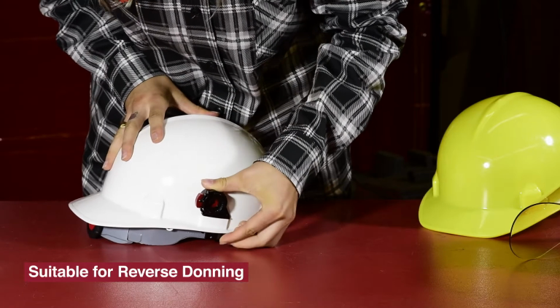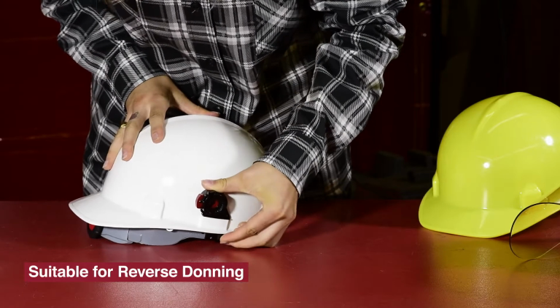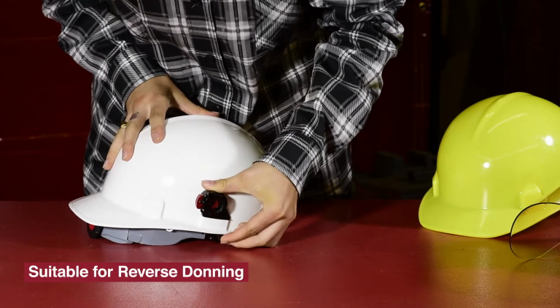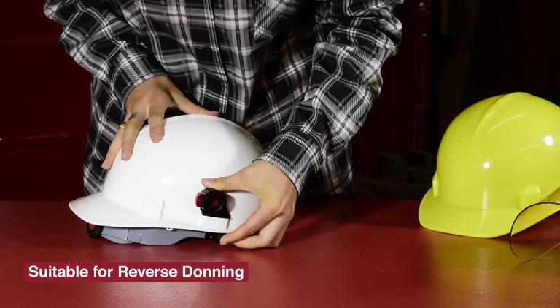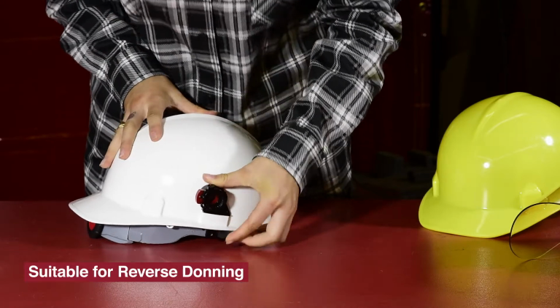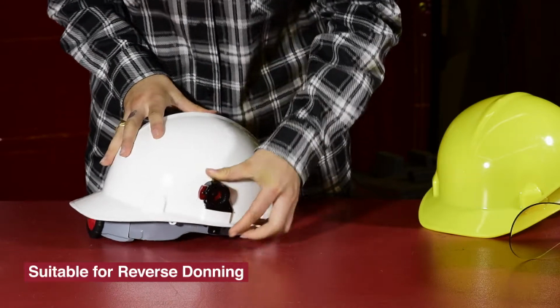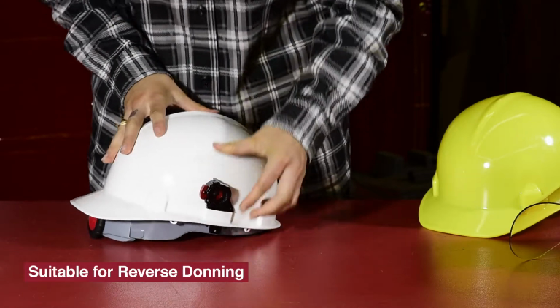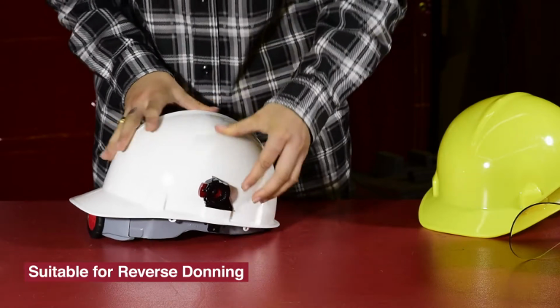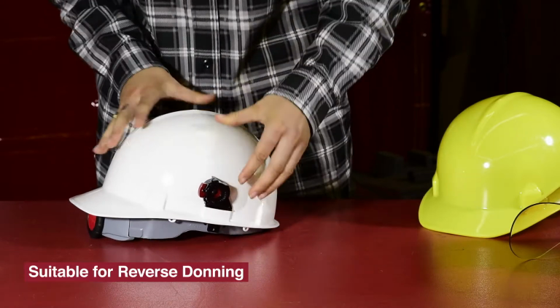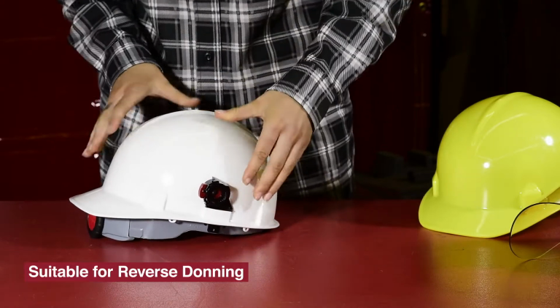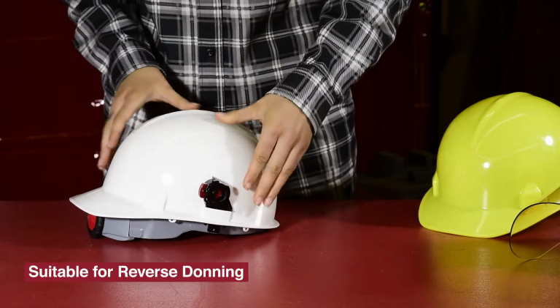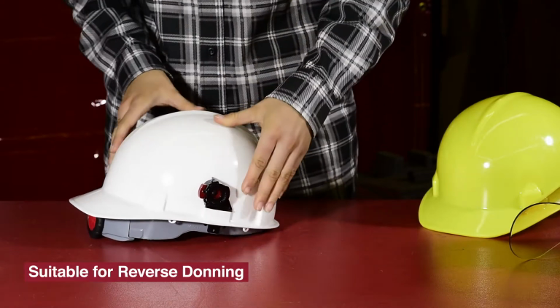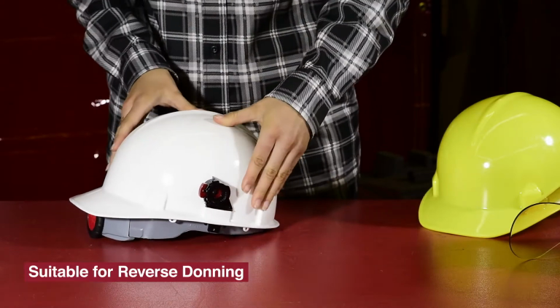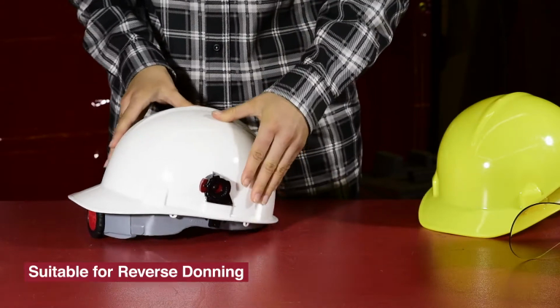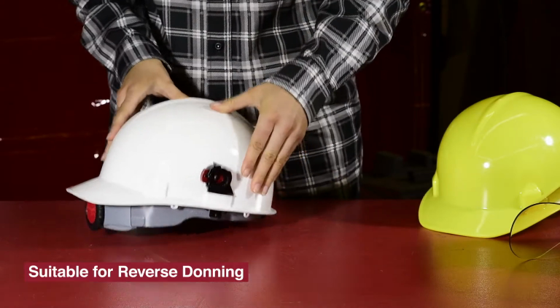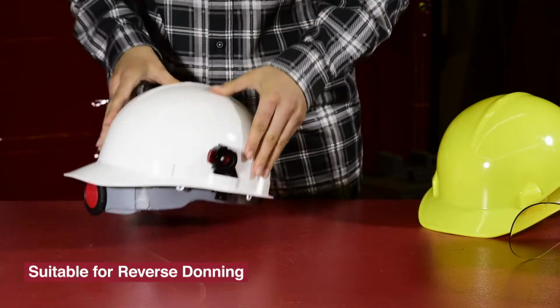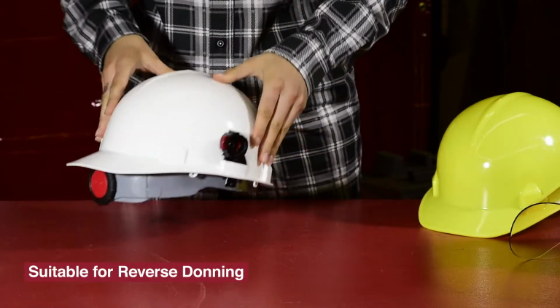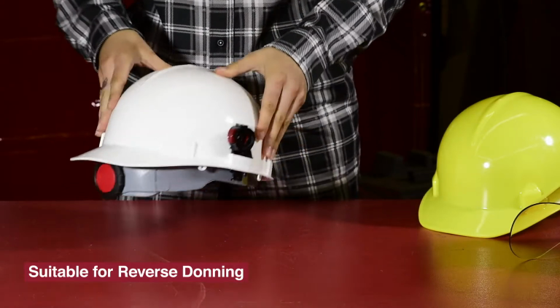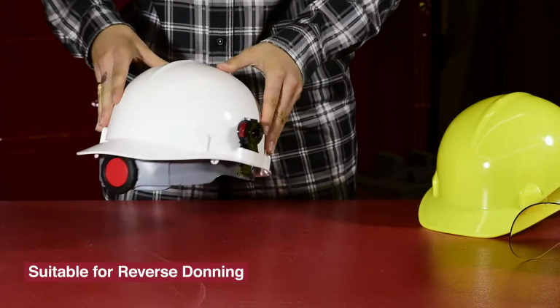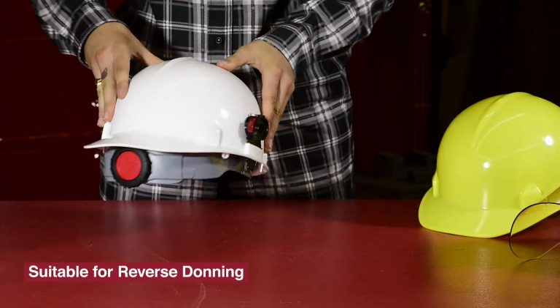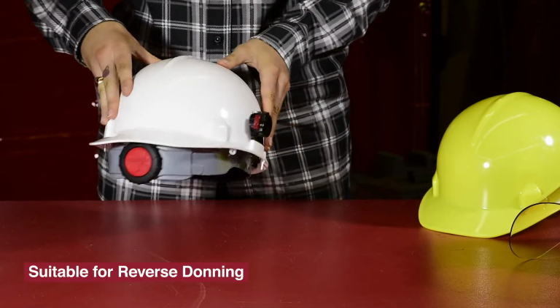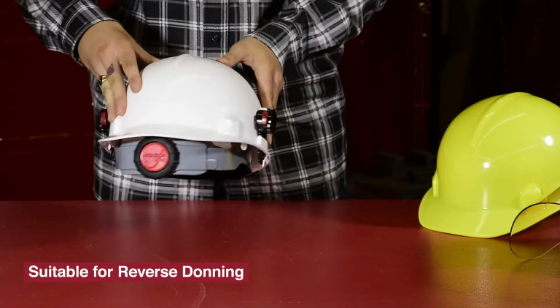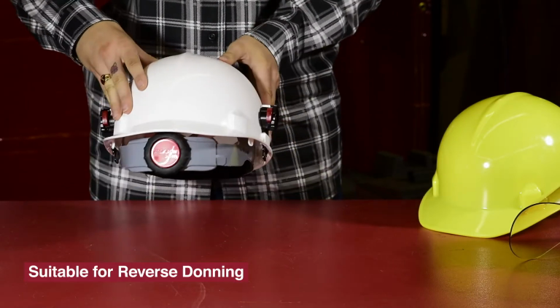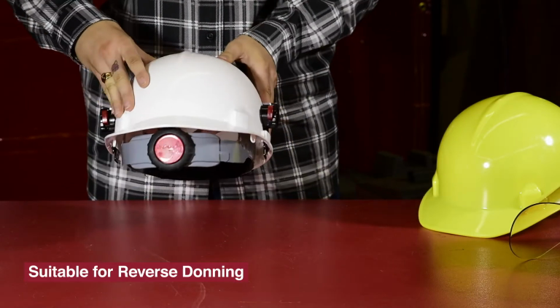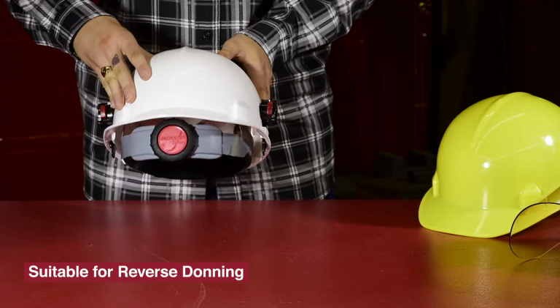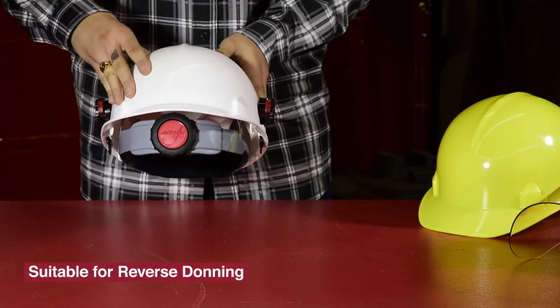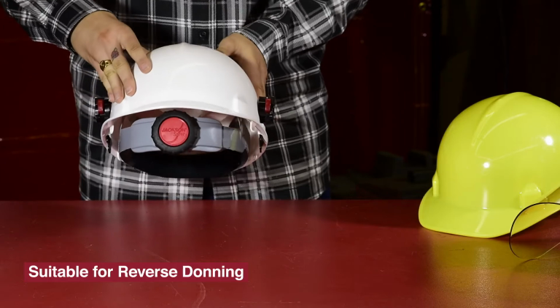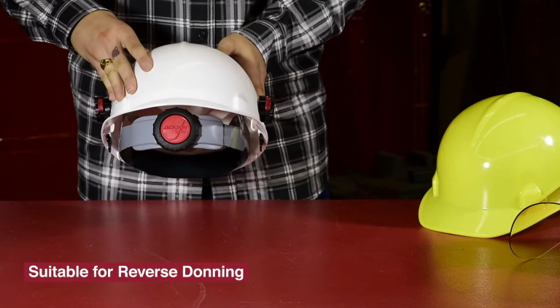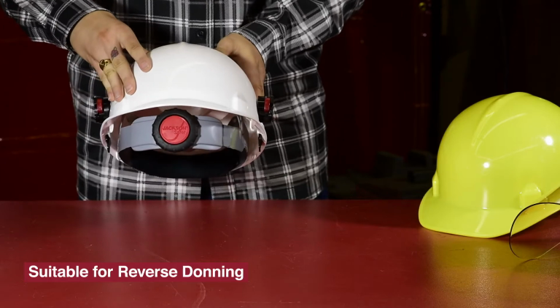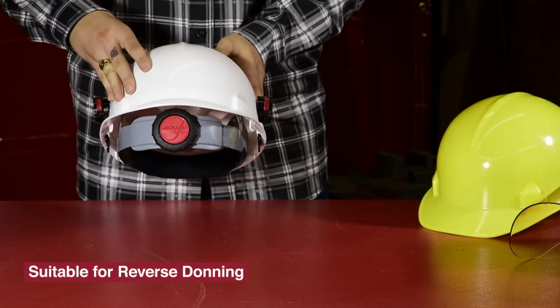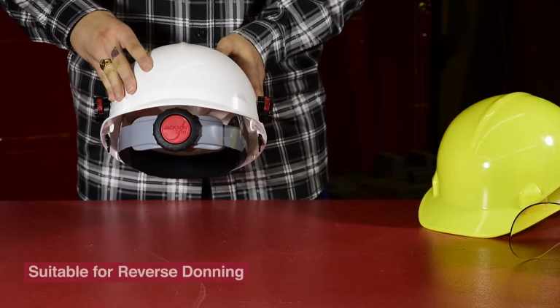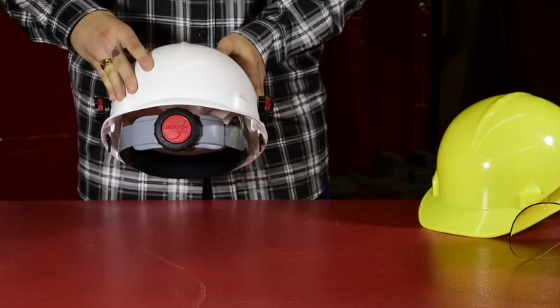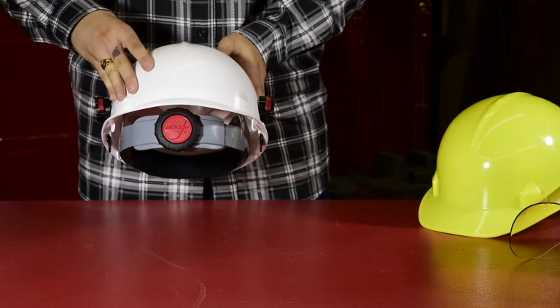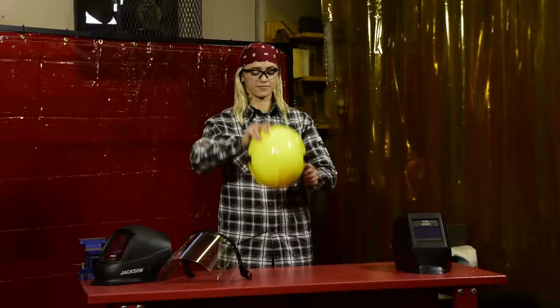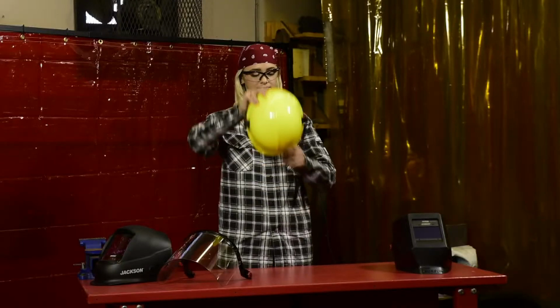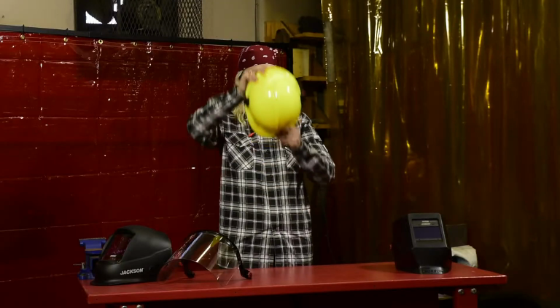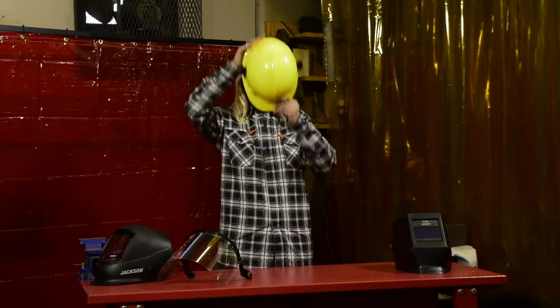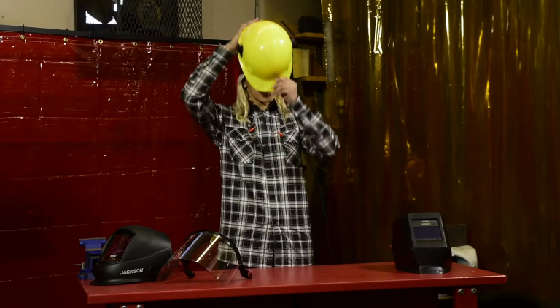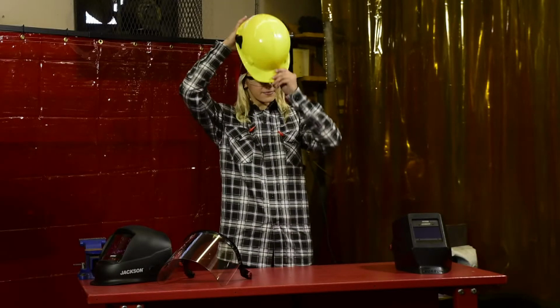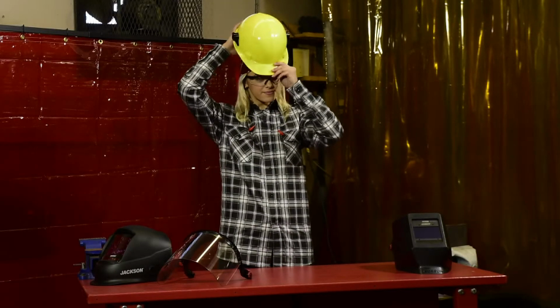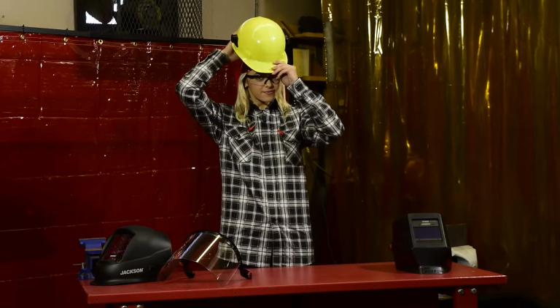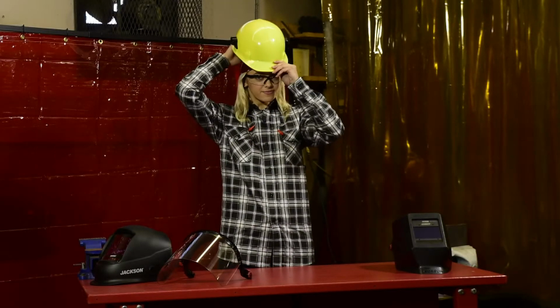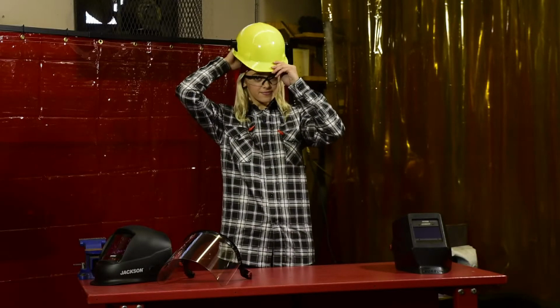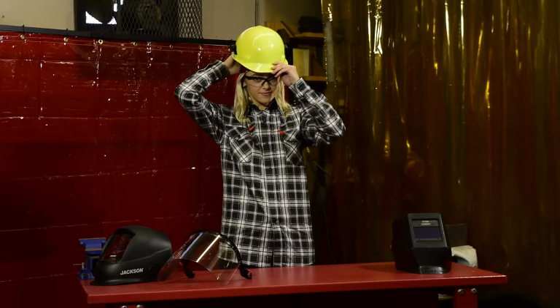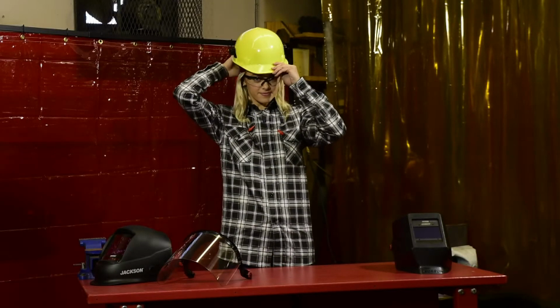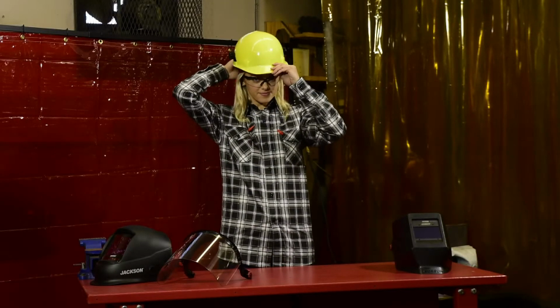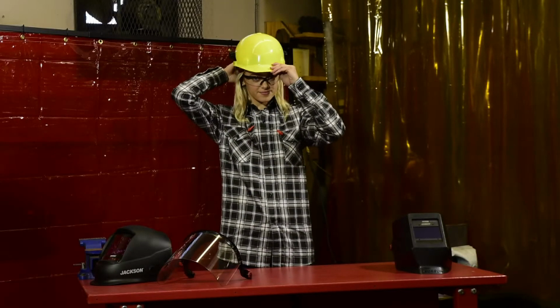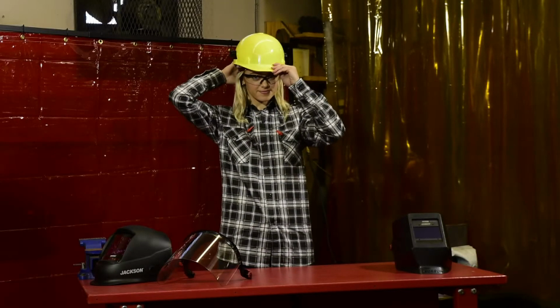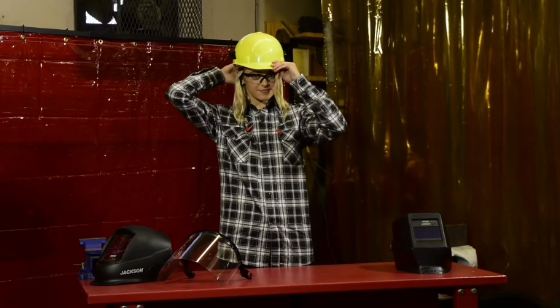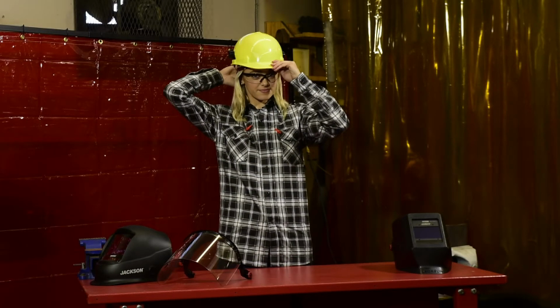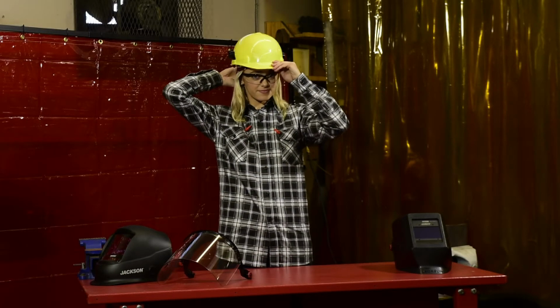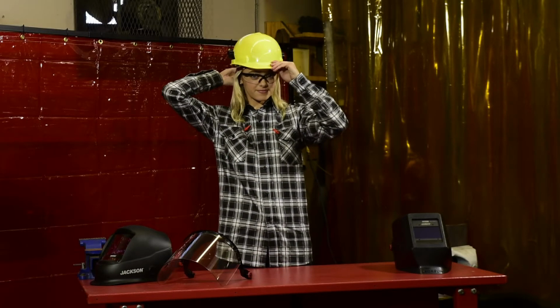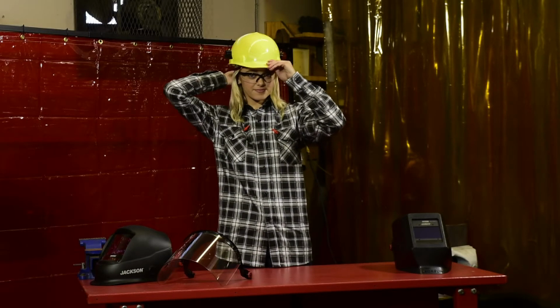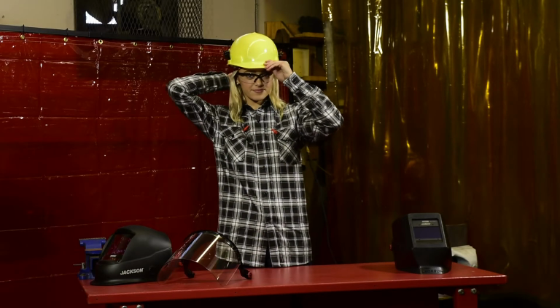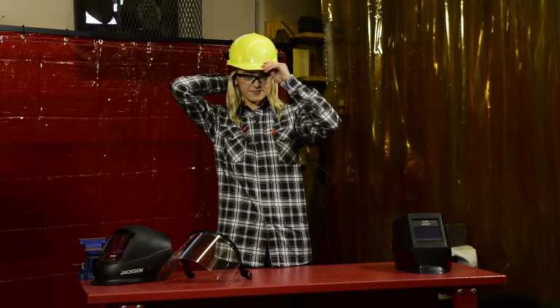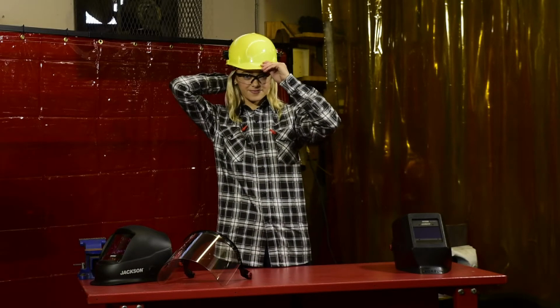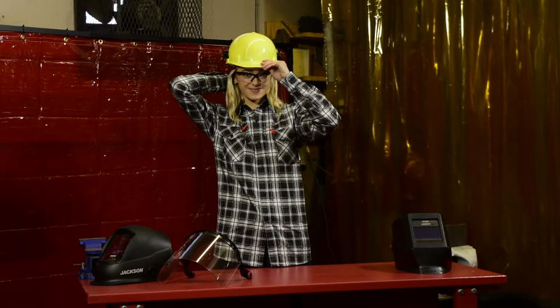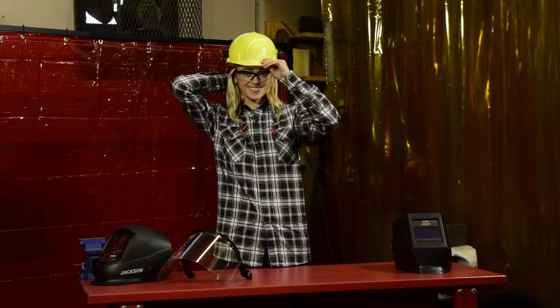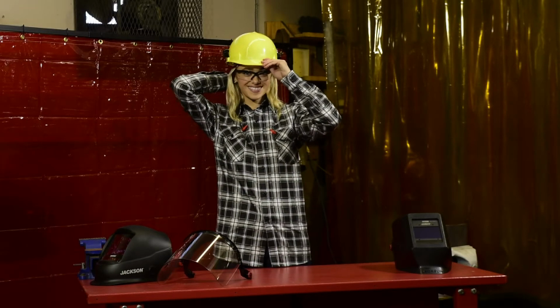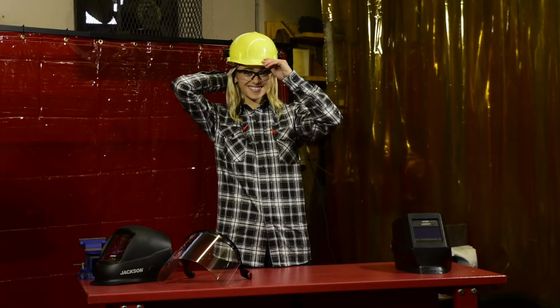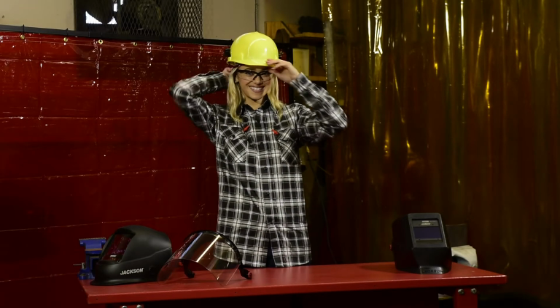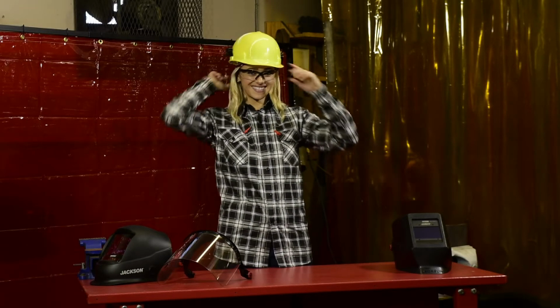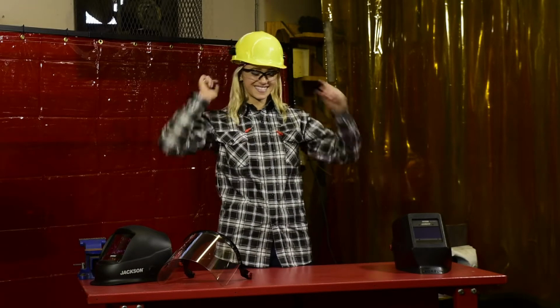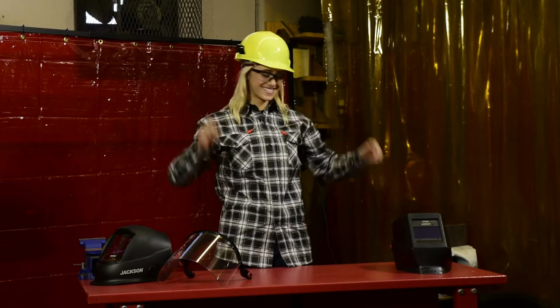Just reverse the blades as you have reversed the headgear, and make sure that the red buttons always face the adjuster dial.